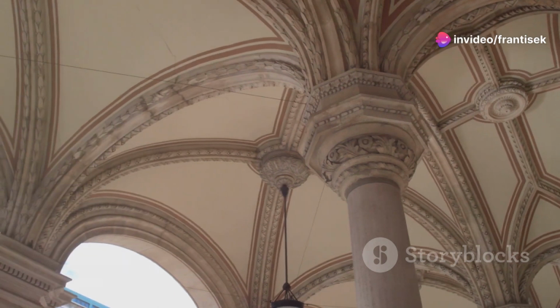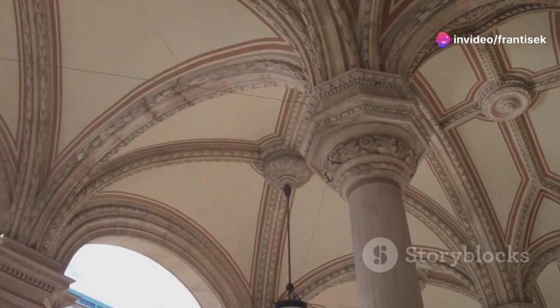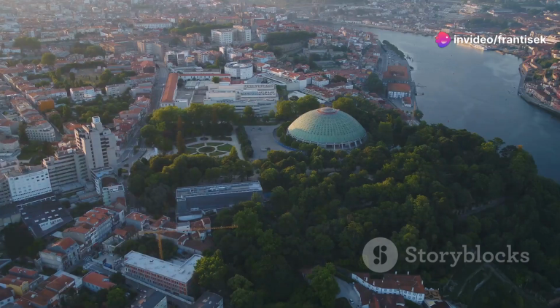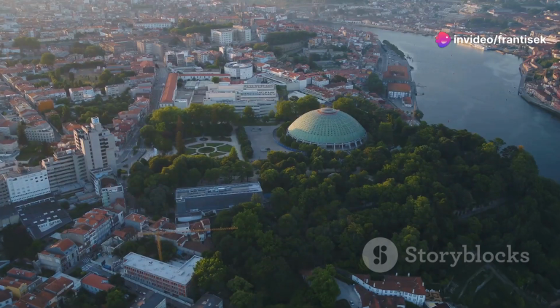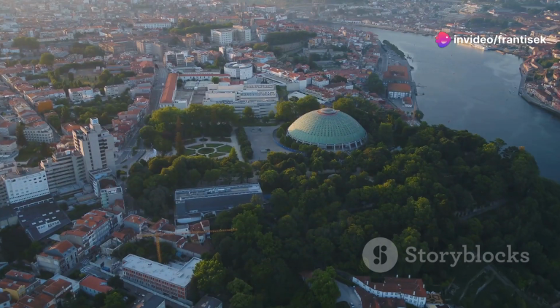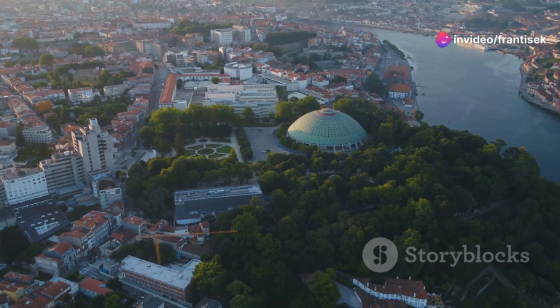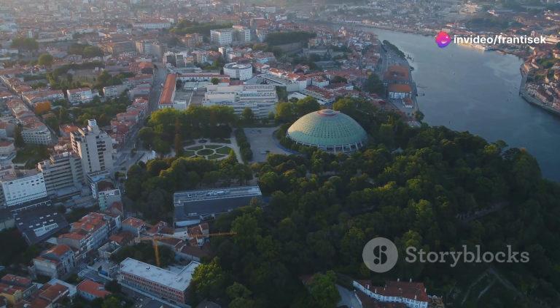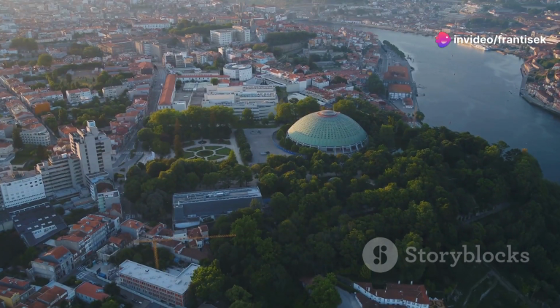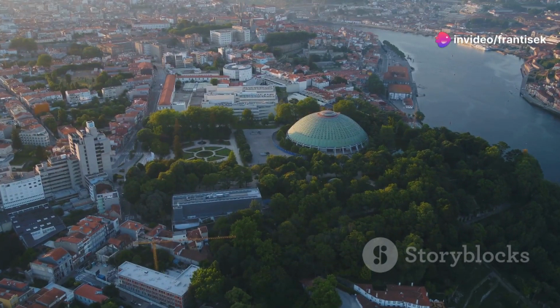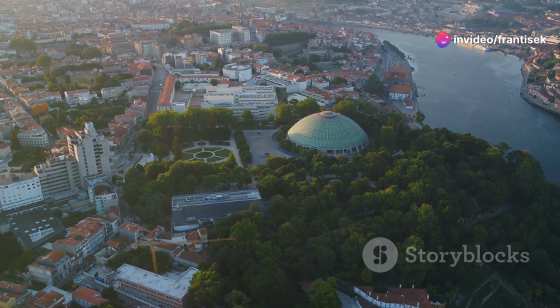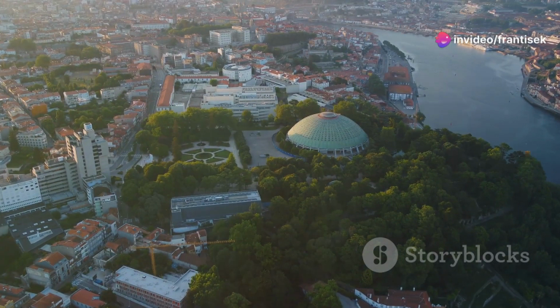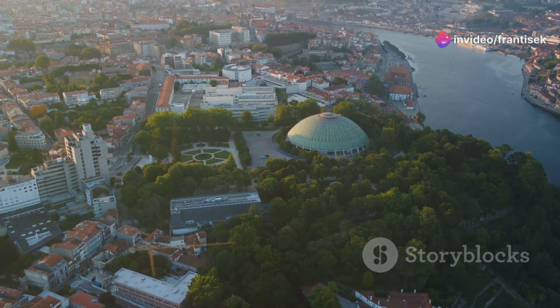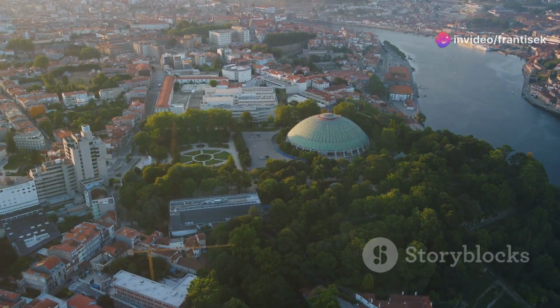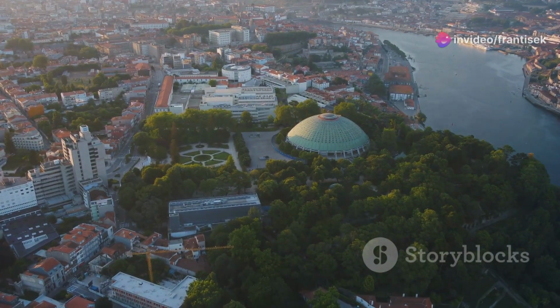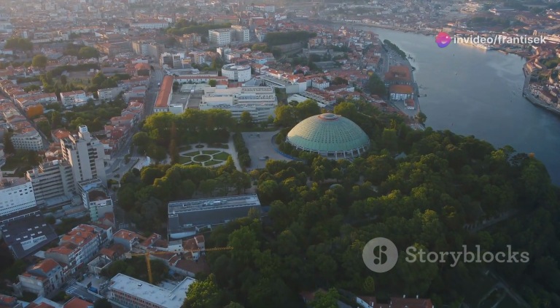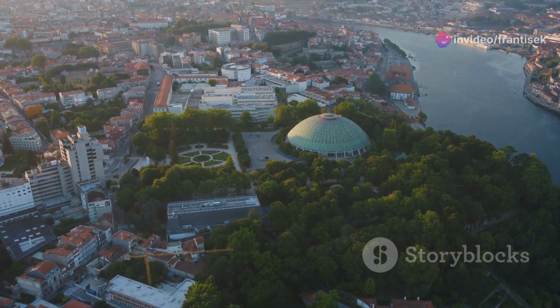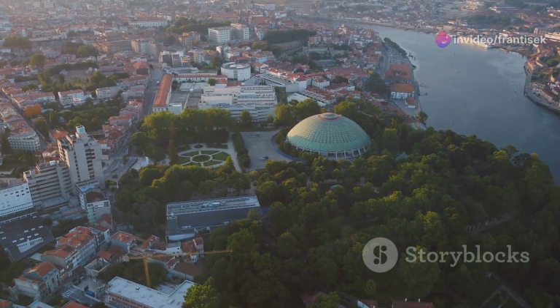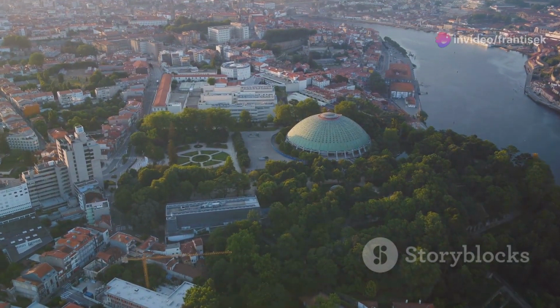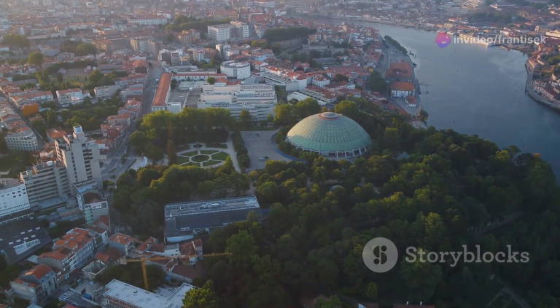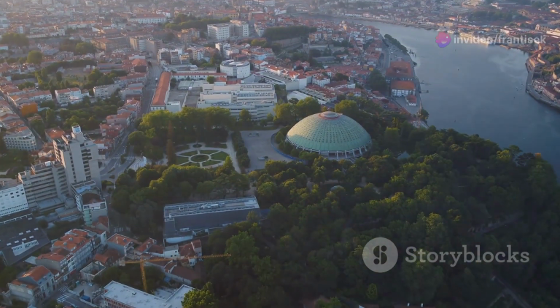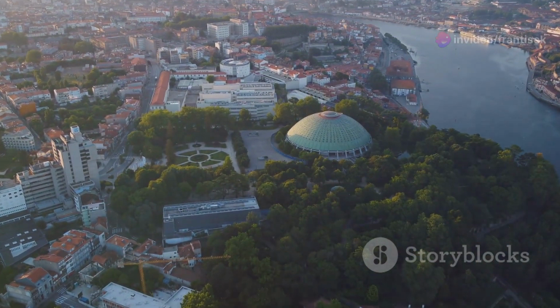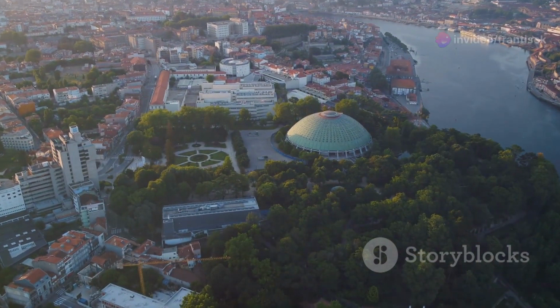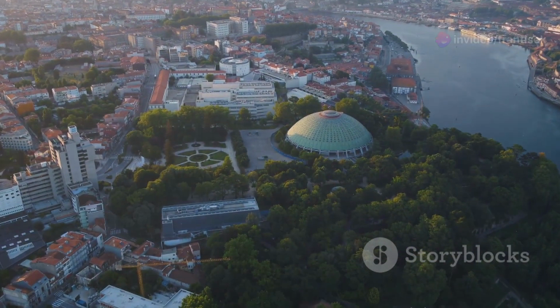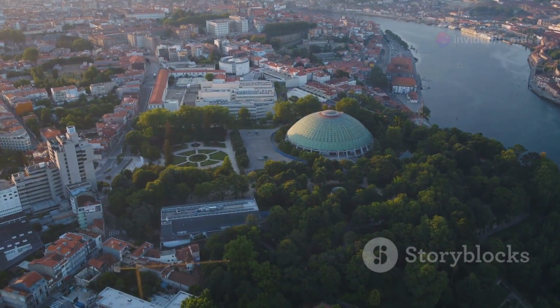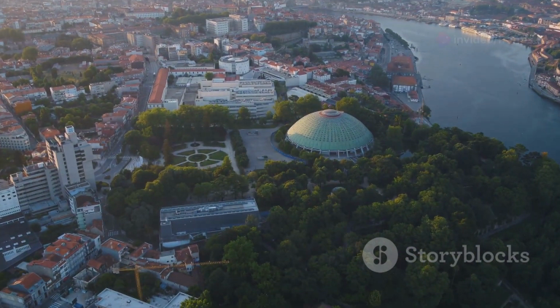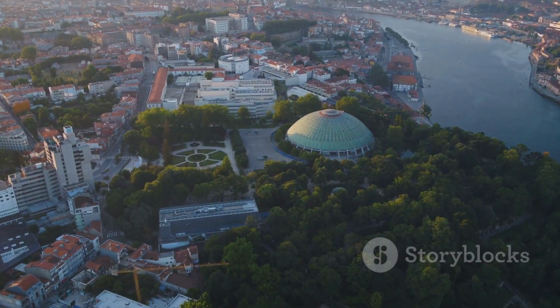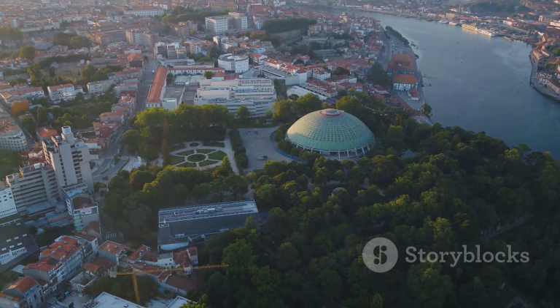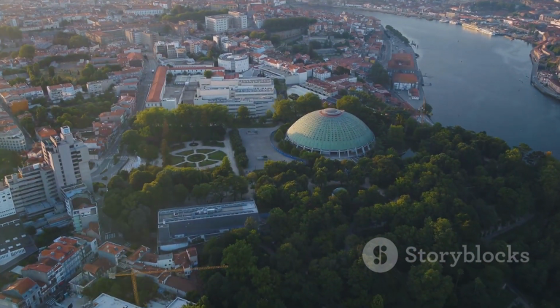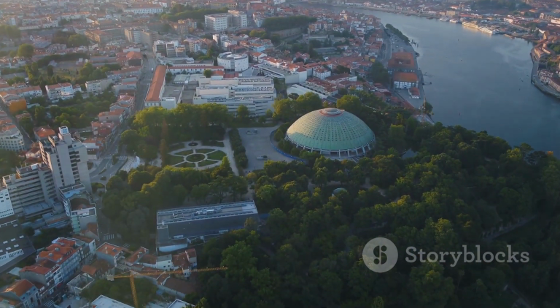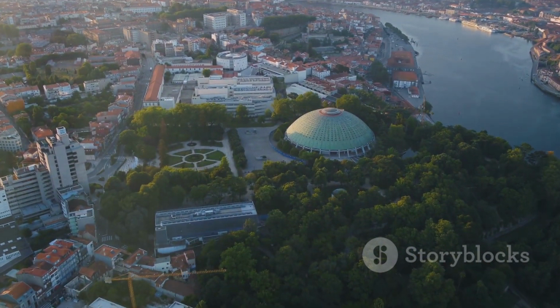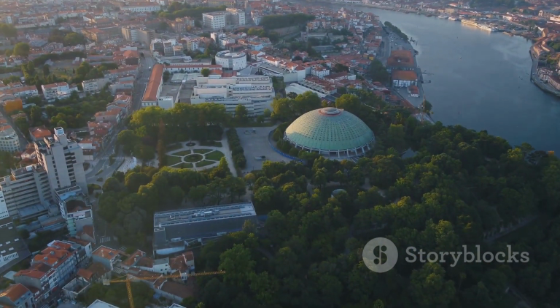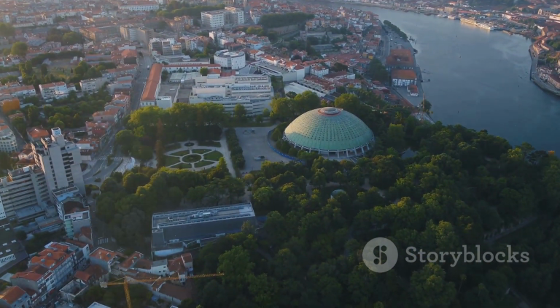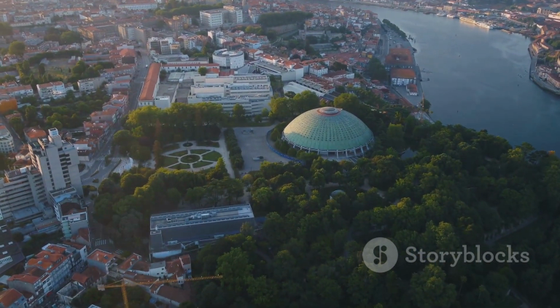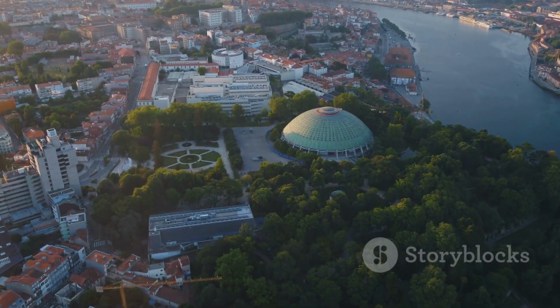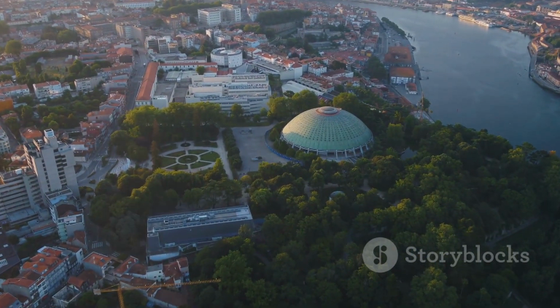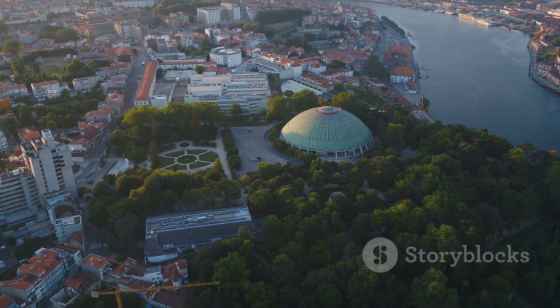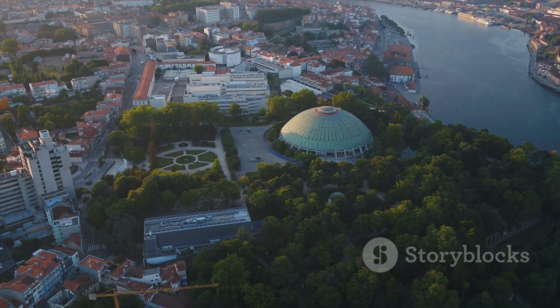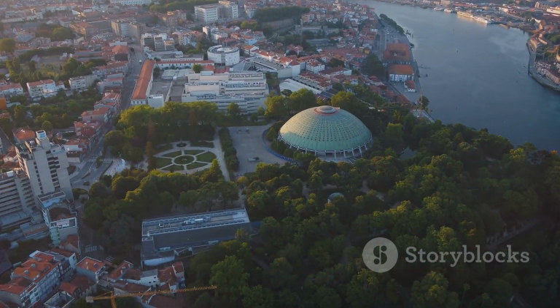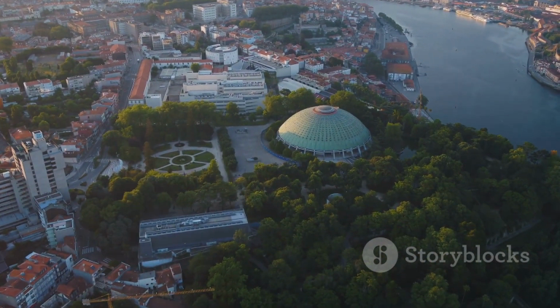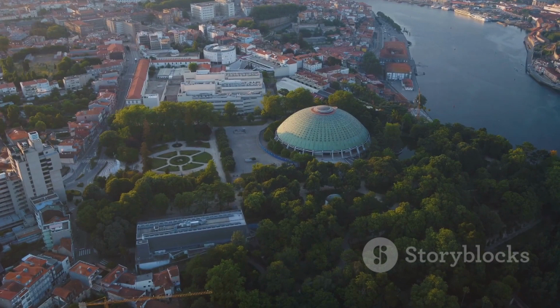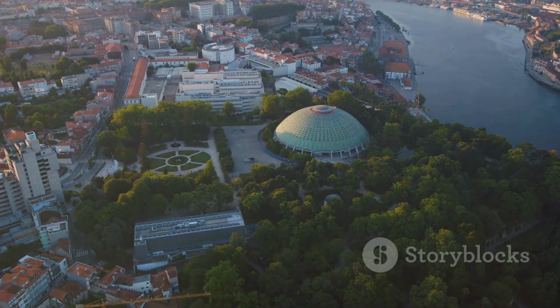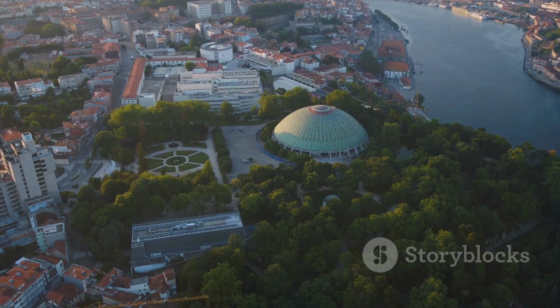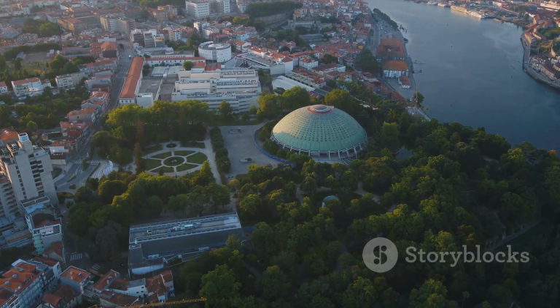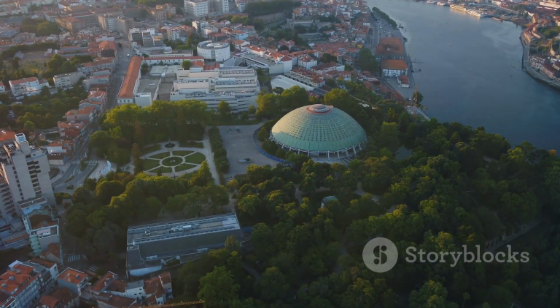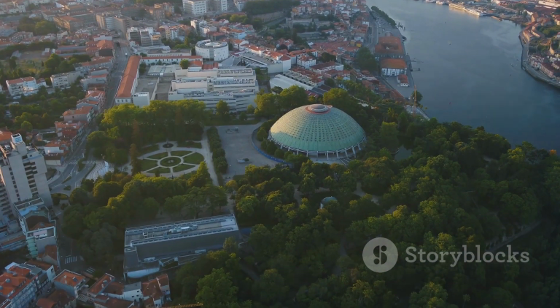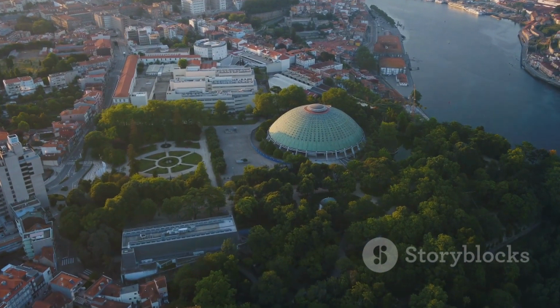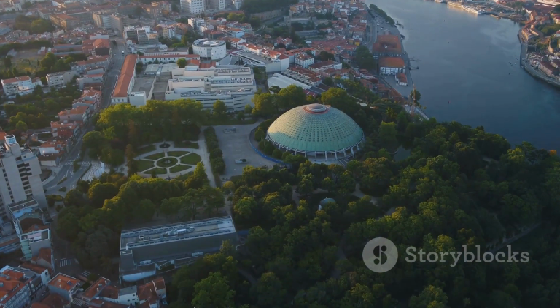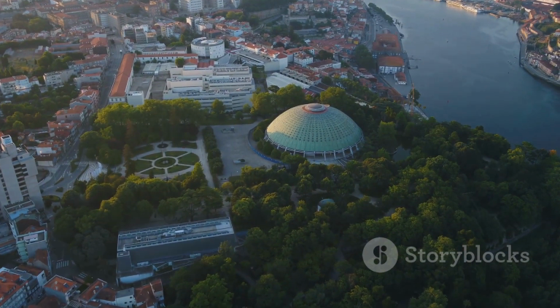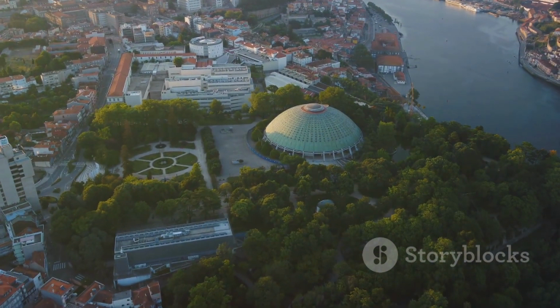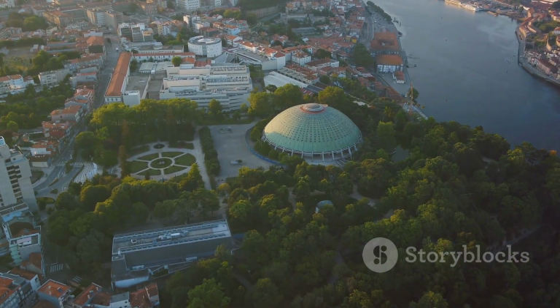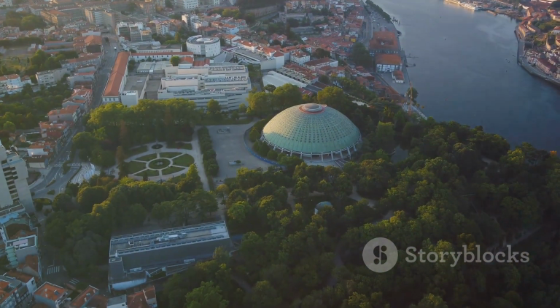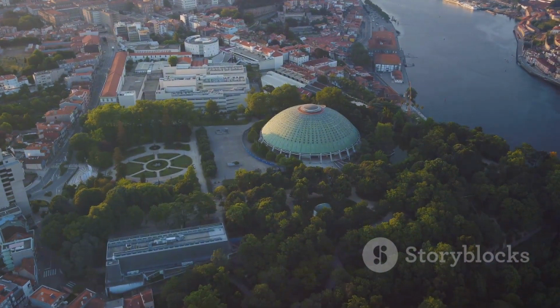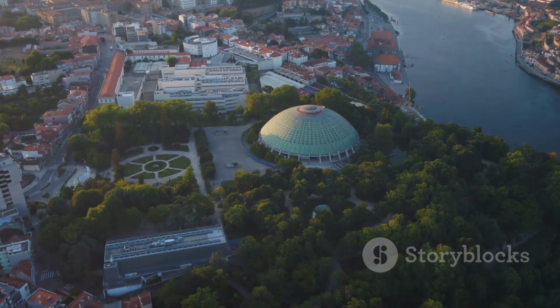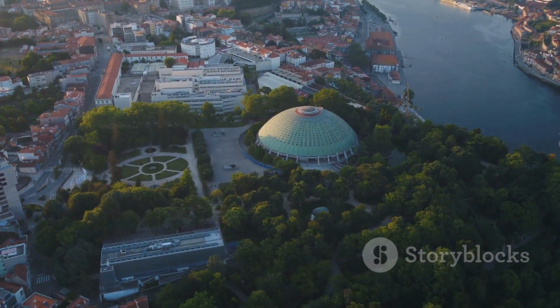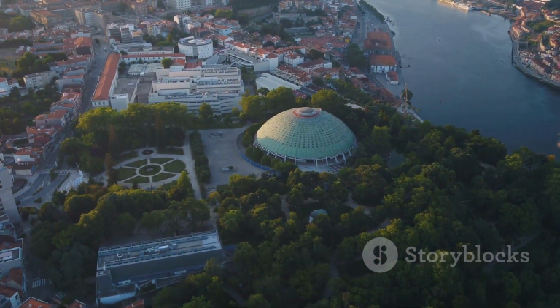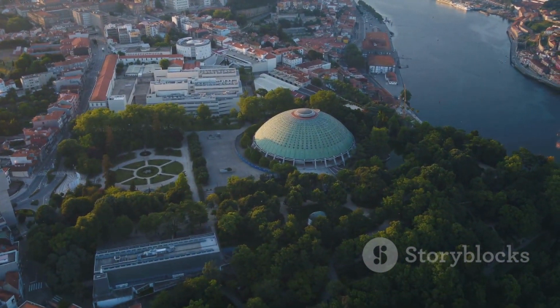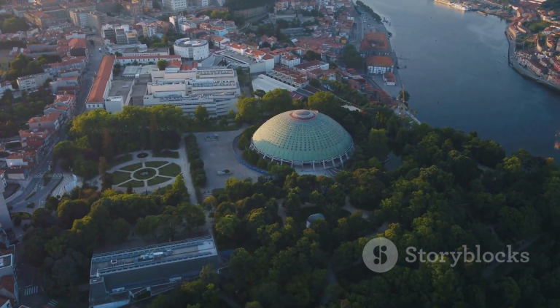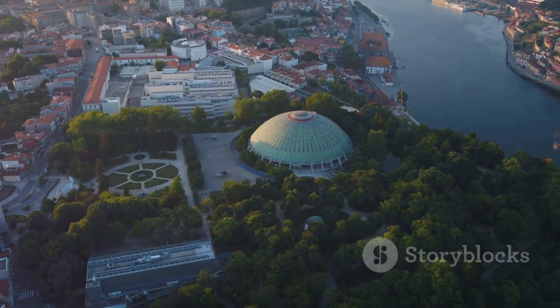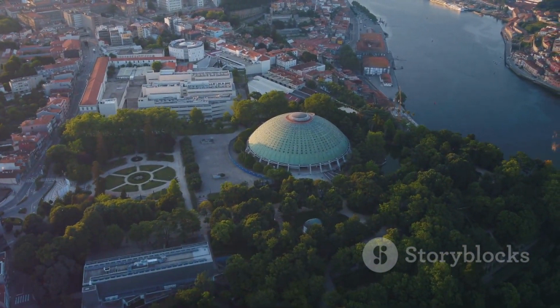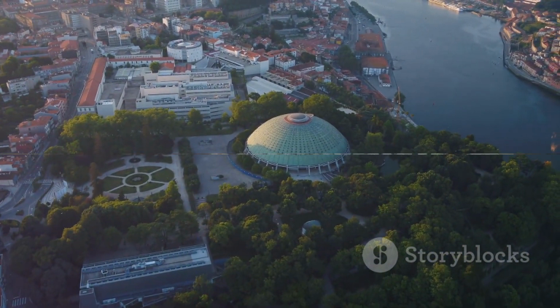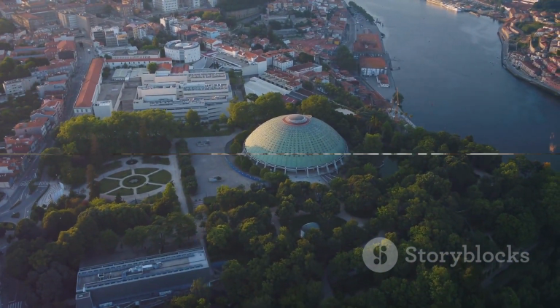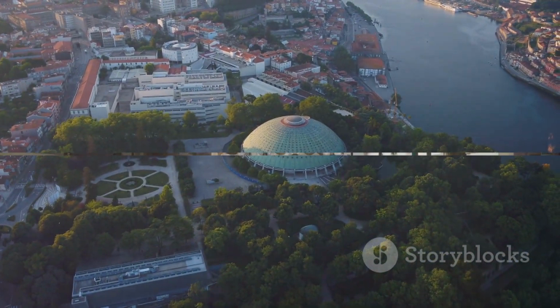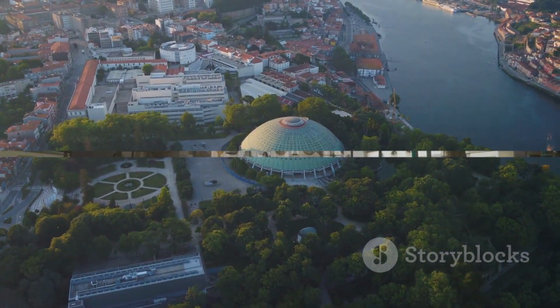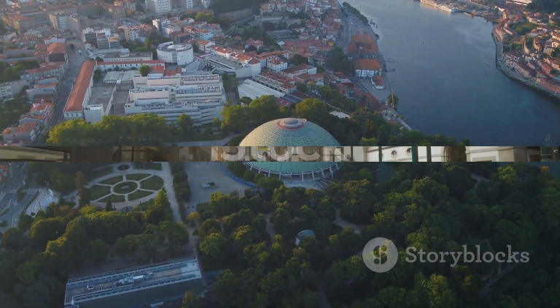The tower stands as a testament to Porto's rich past and offers an unforgettable experience for those willing to make the climb.